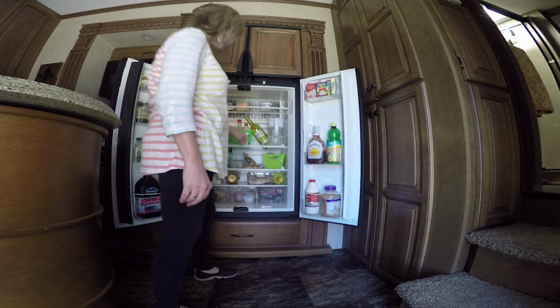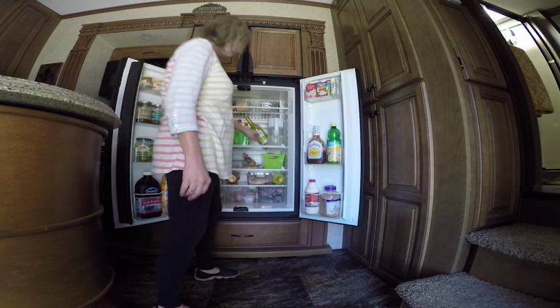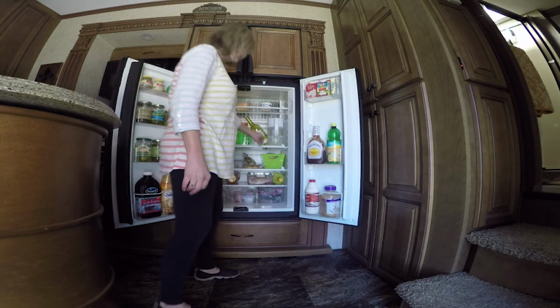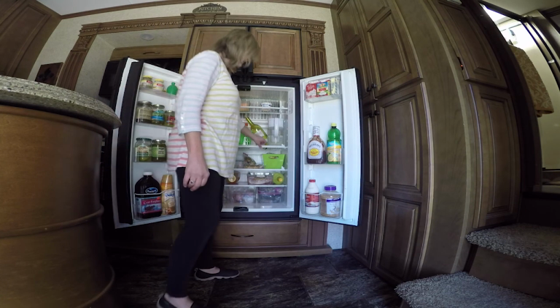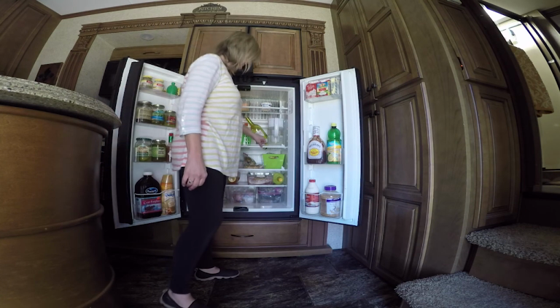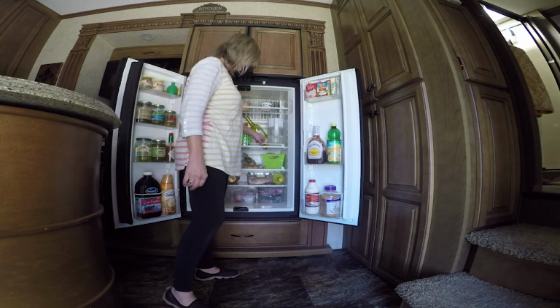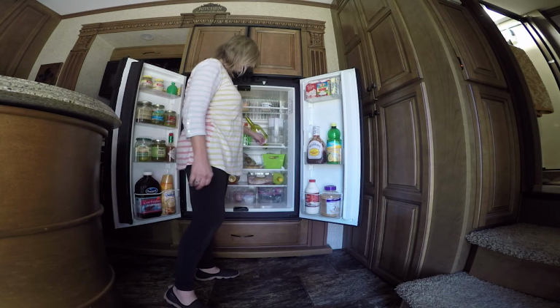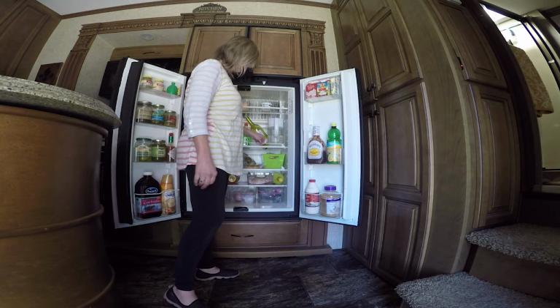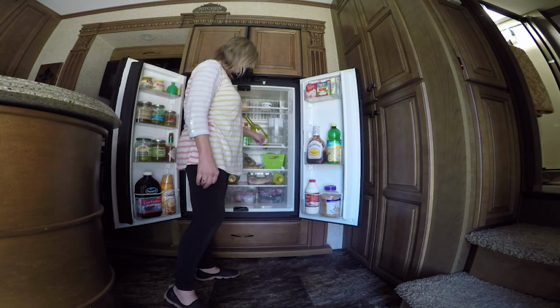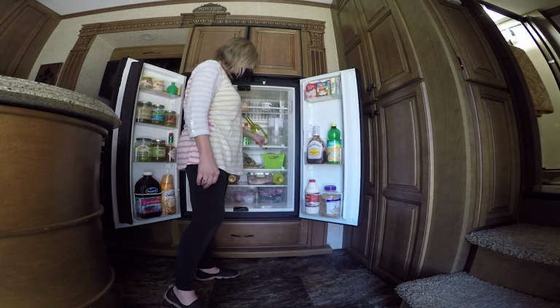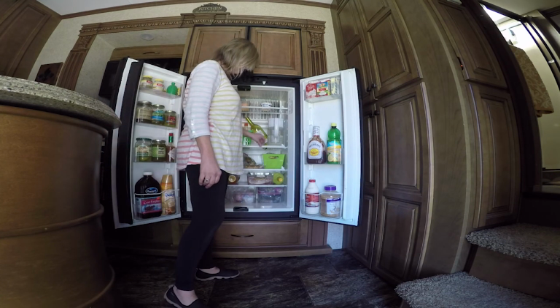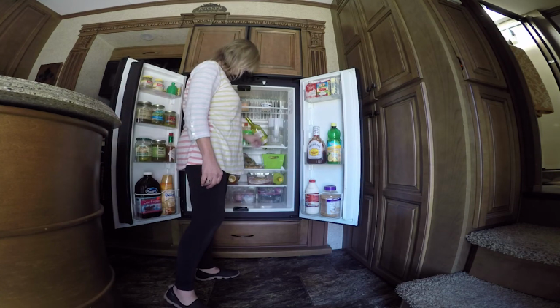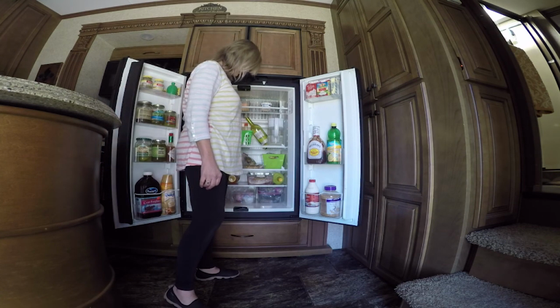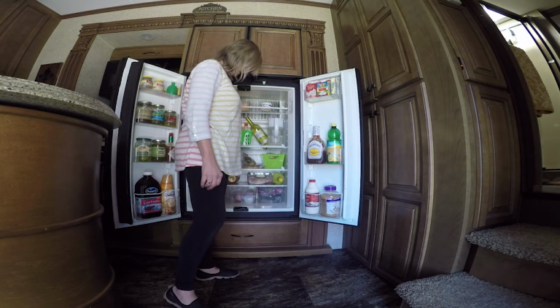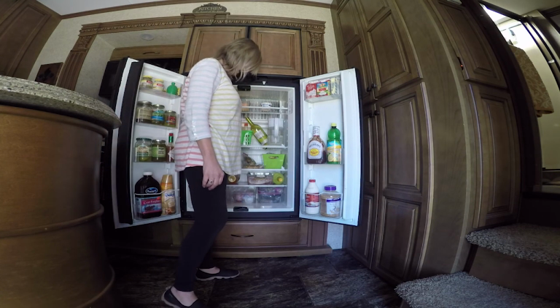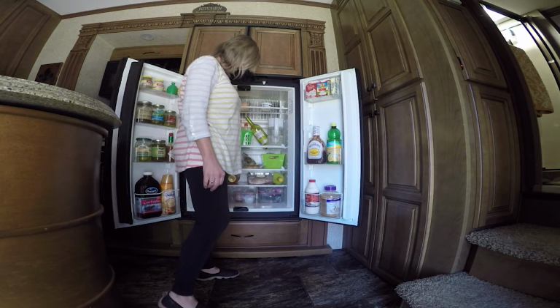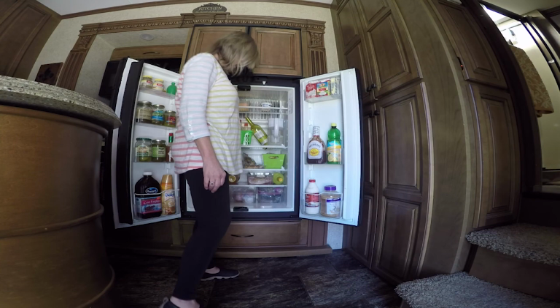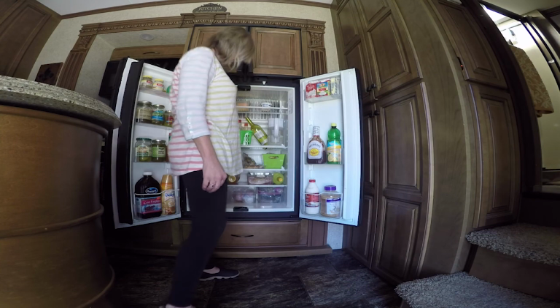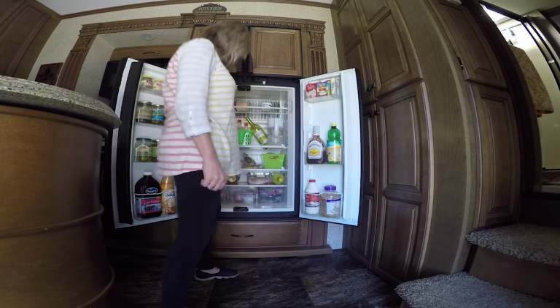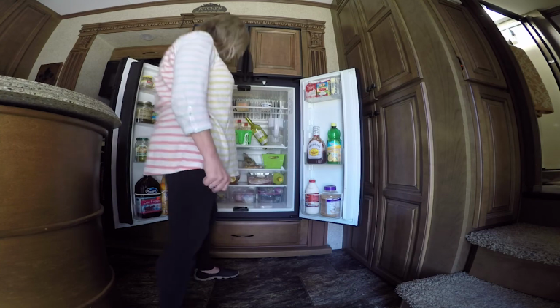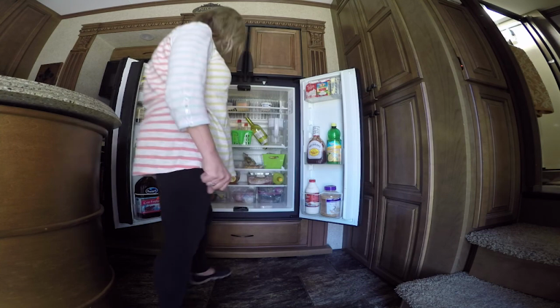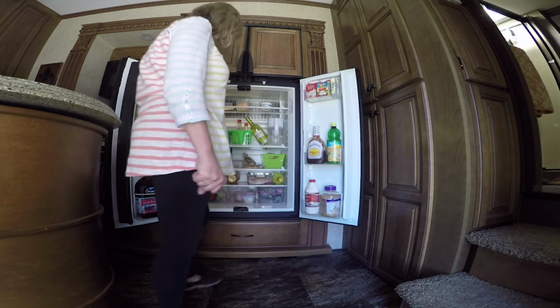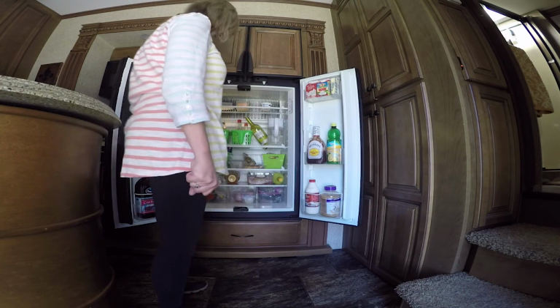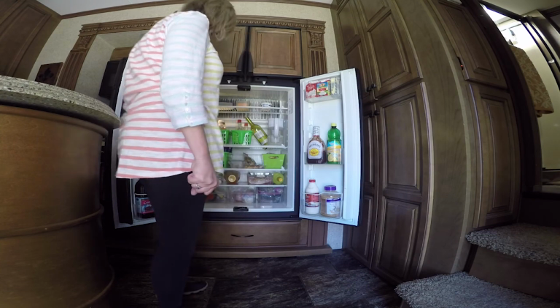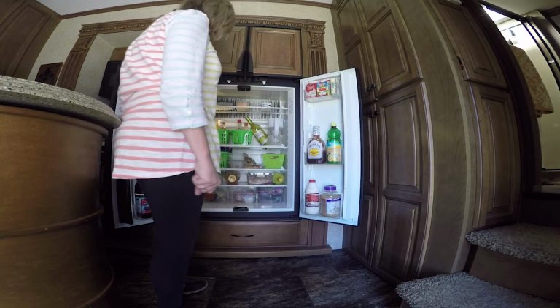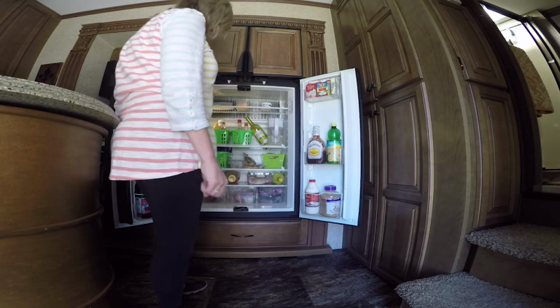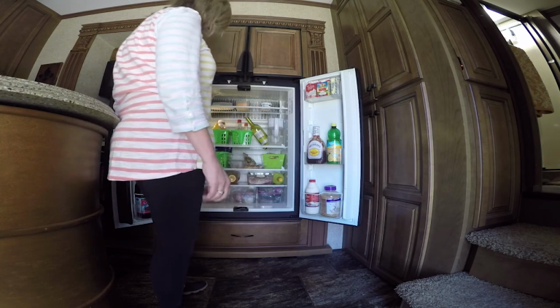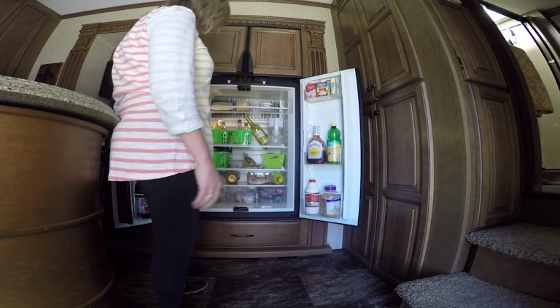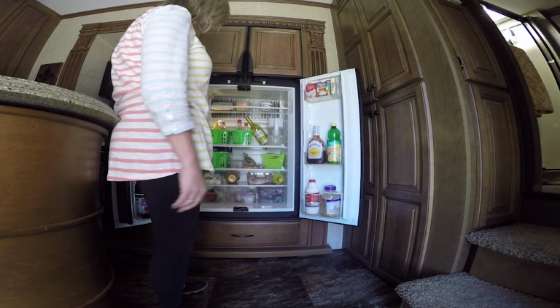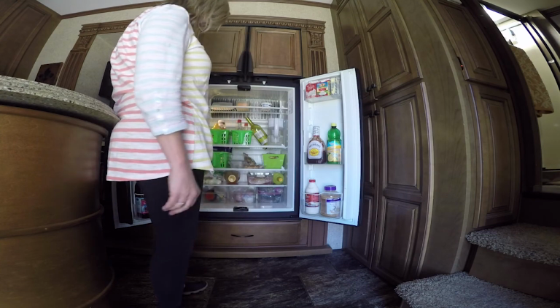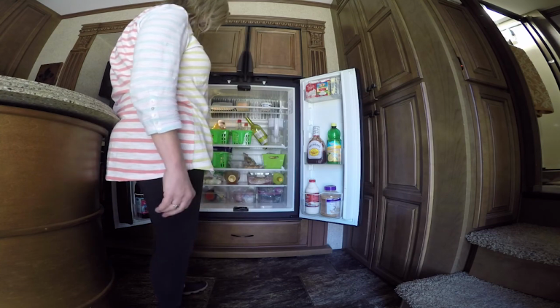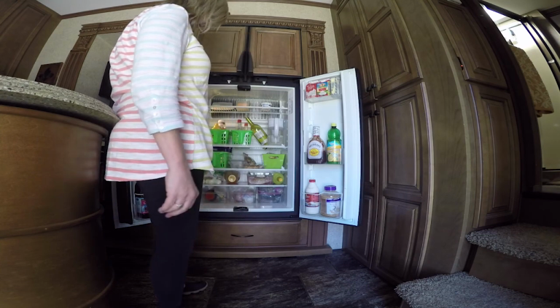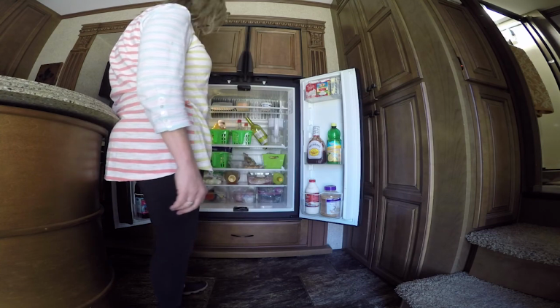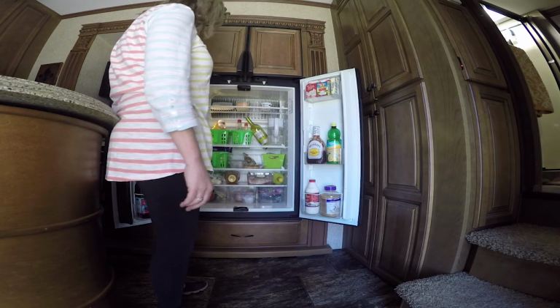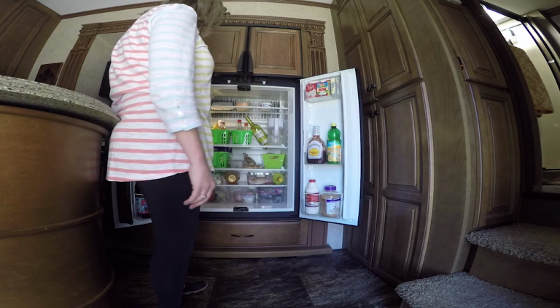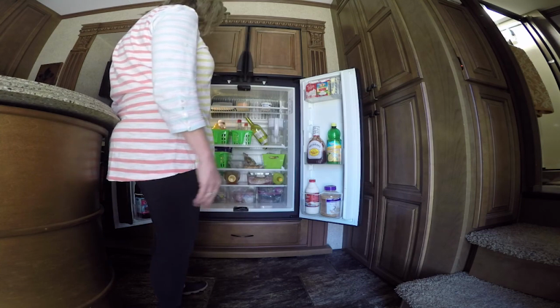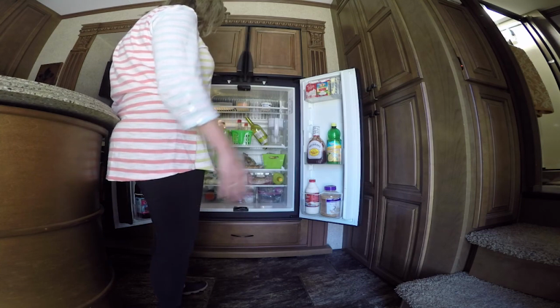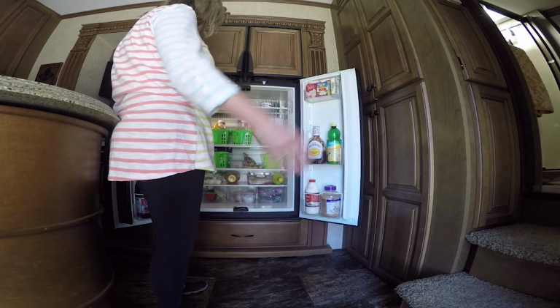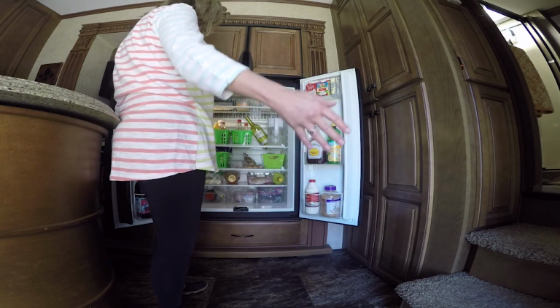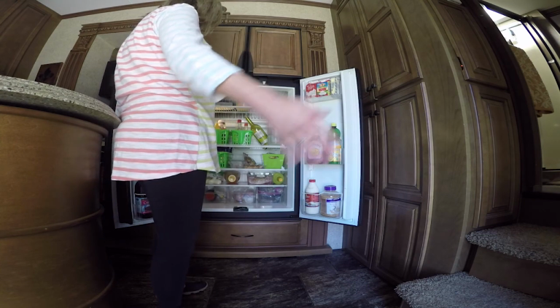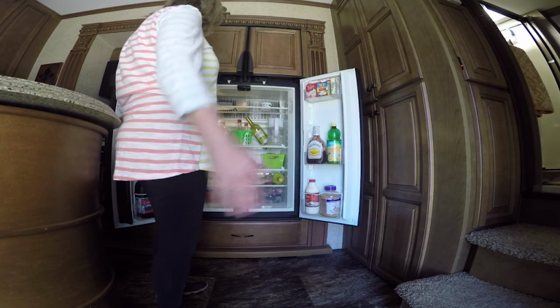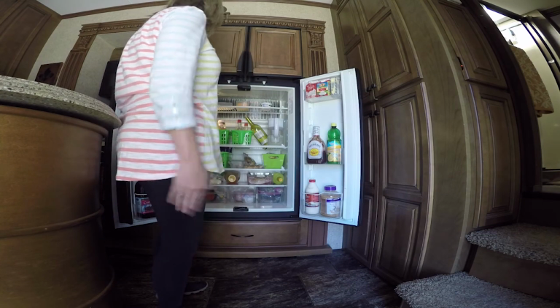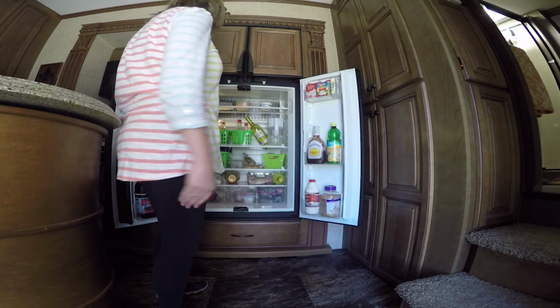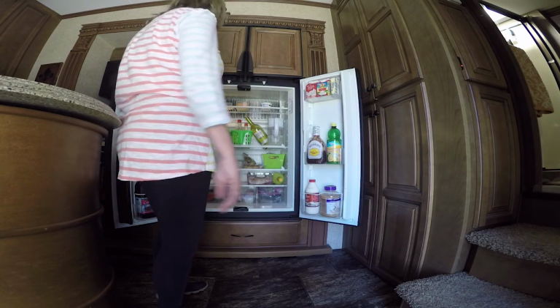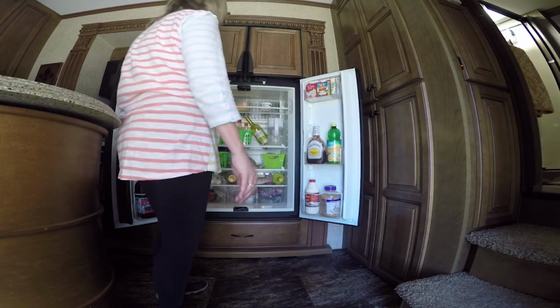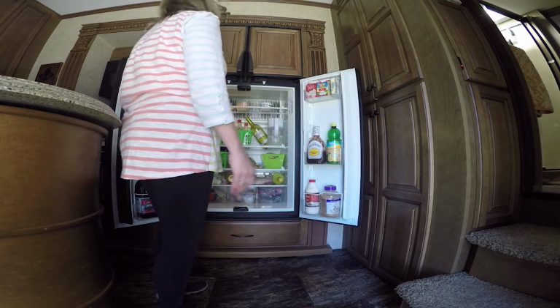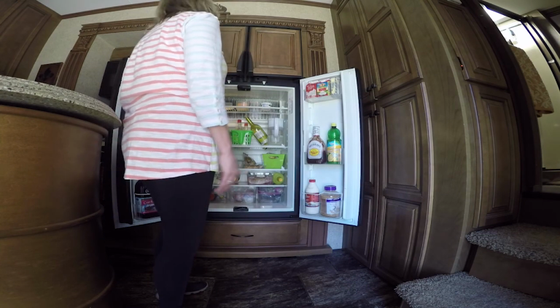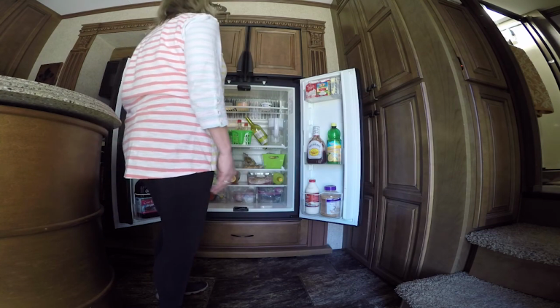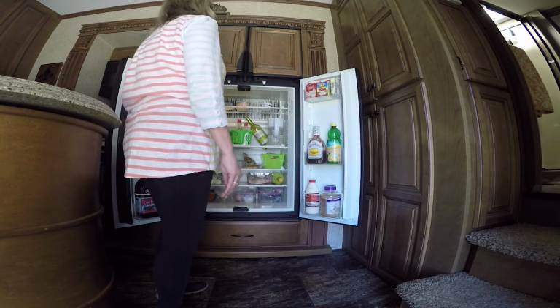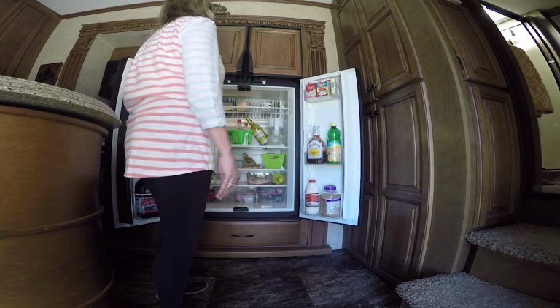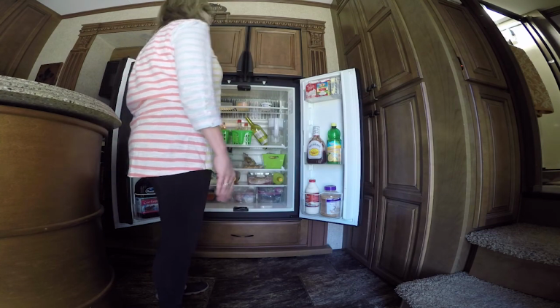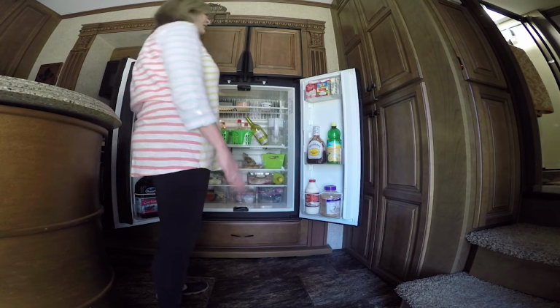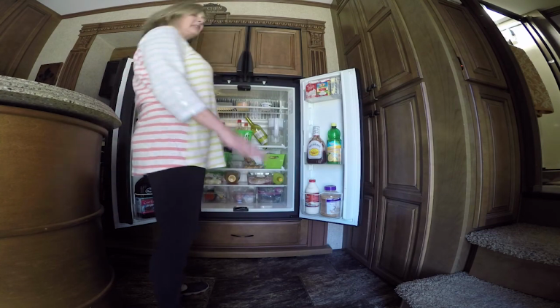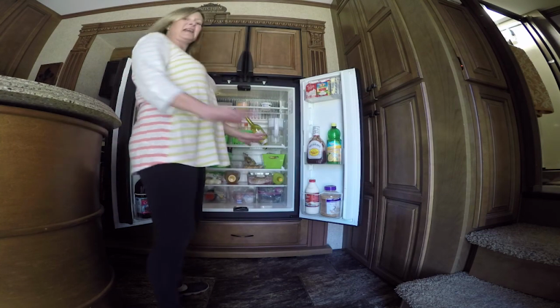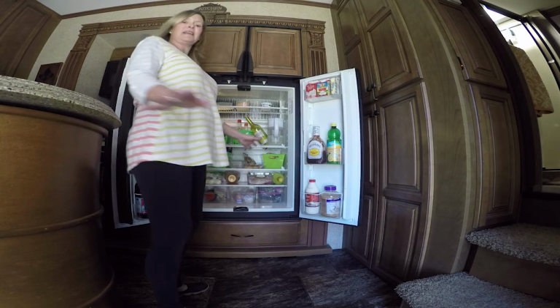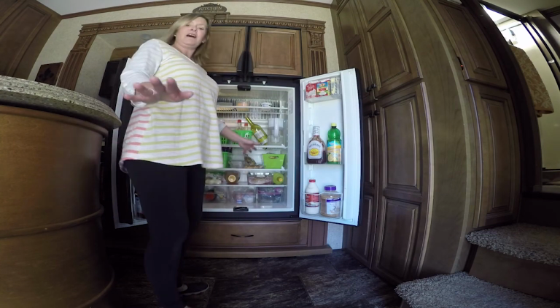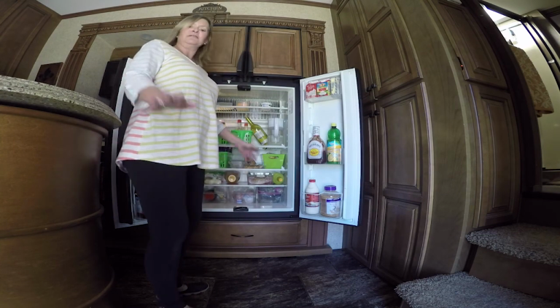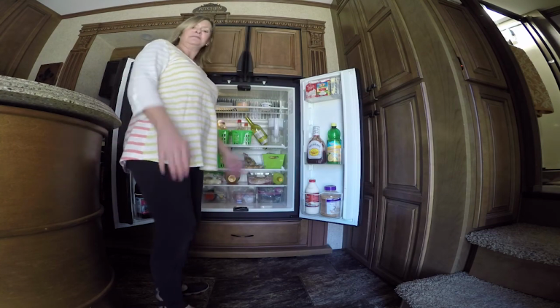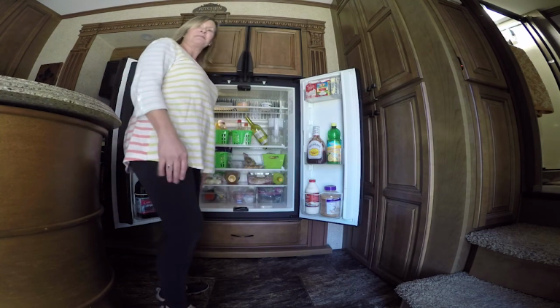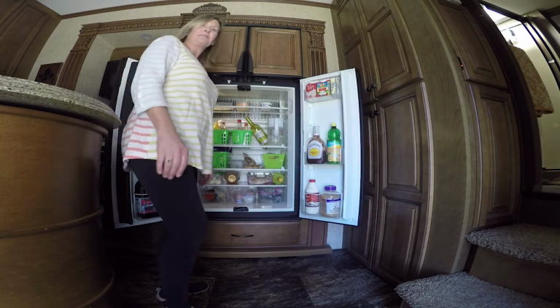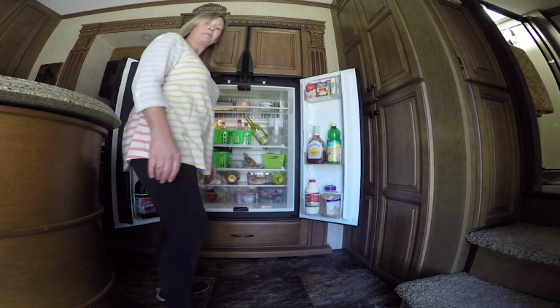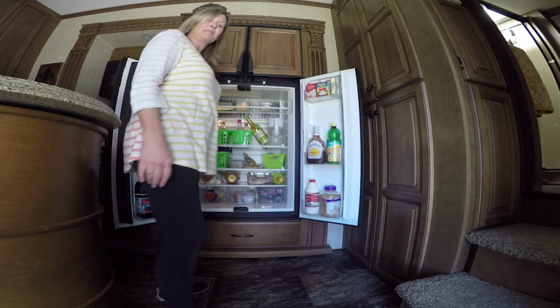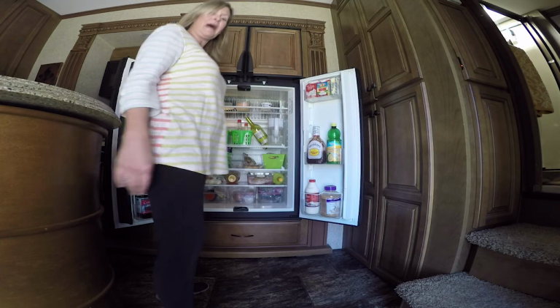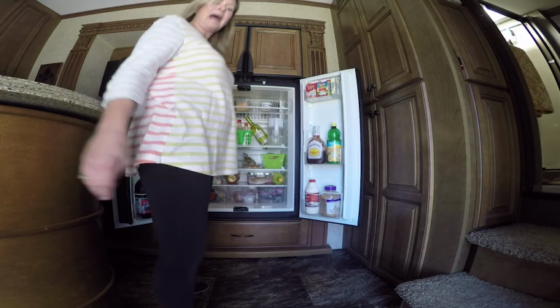All you gotta do is lift up this whole thing and you're ready to go. So let me know what you think. Have a good day, y'all. Bye!